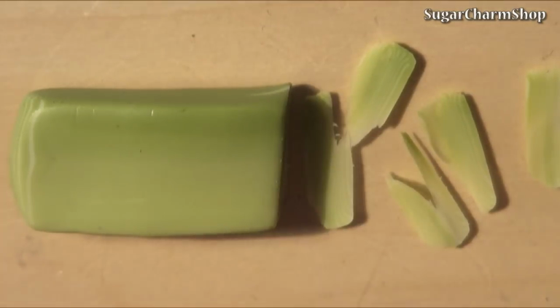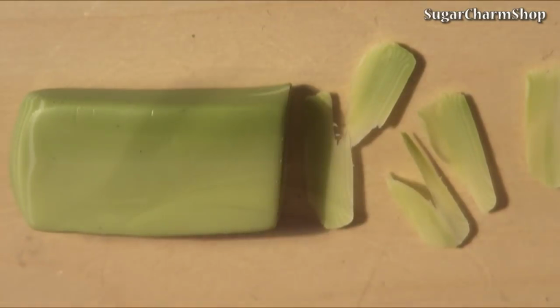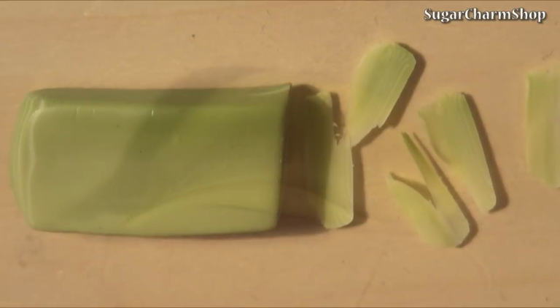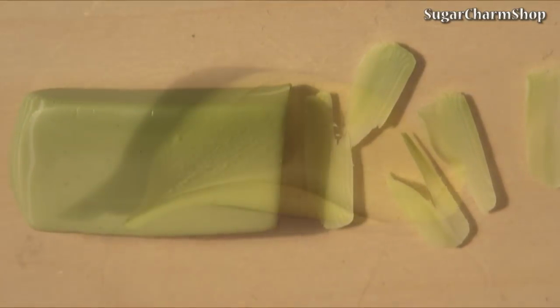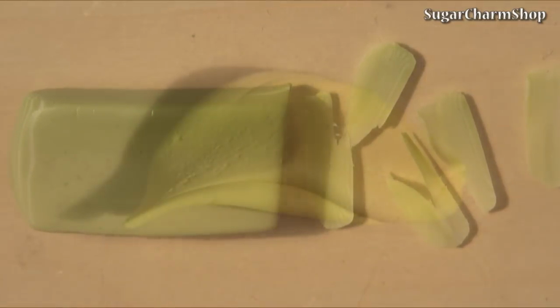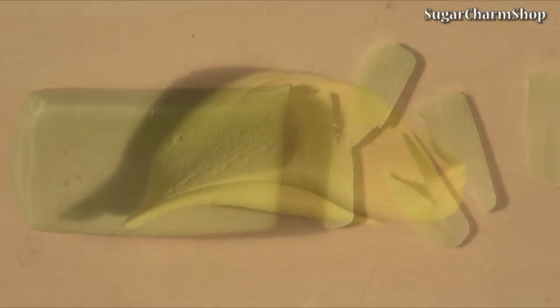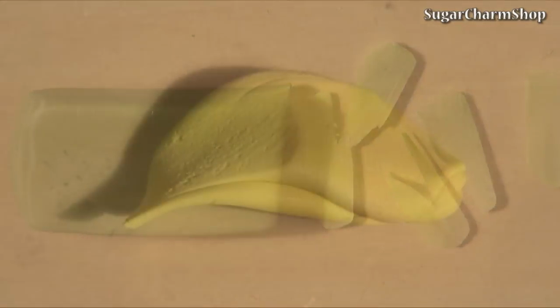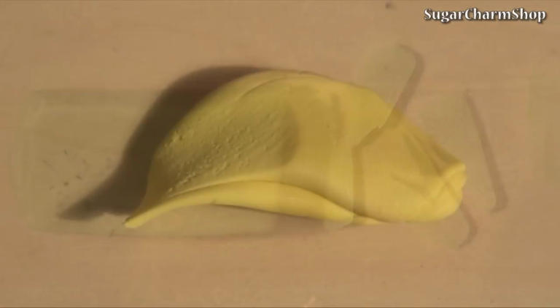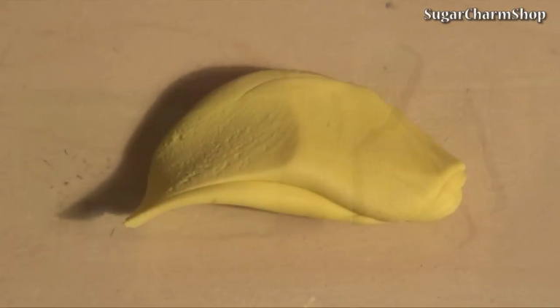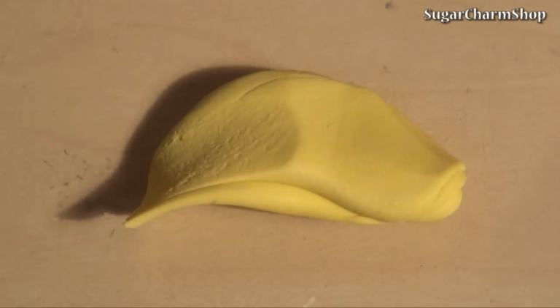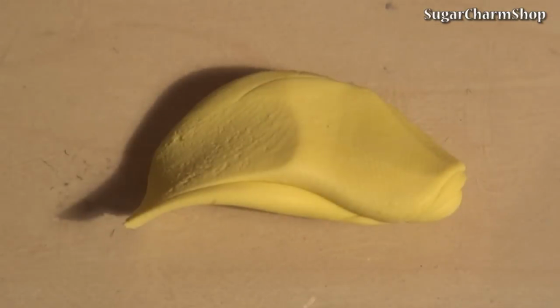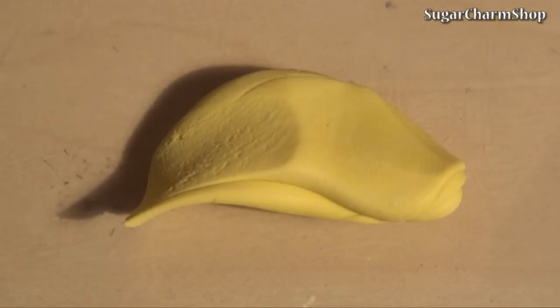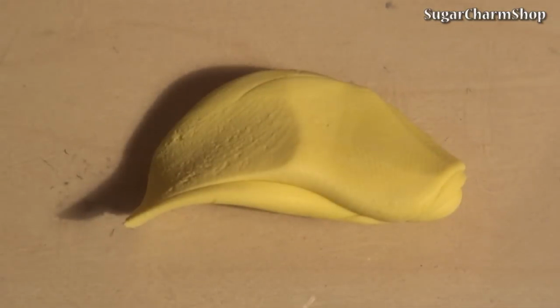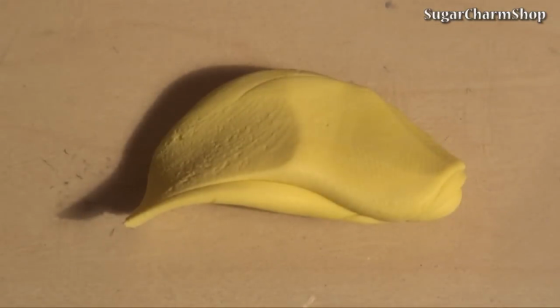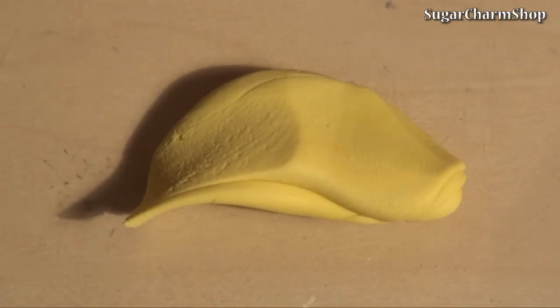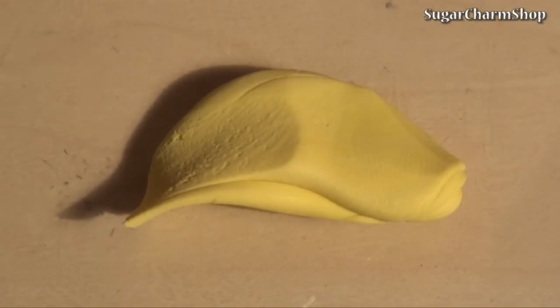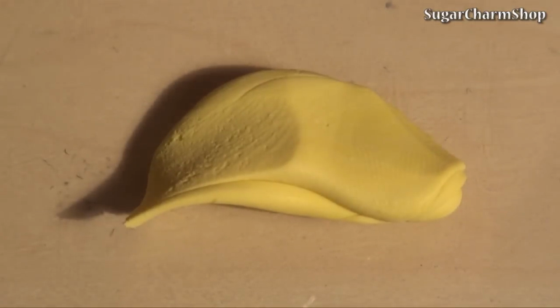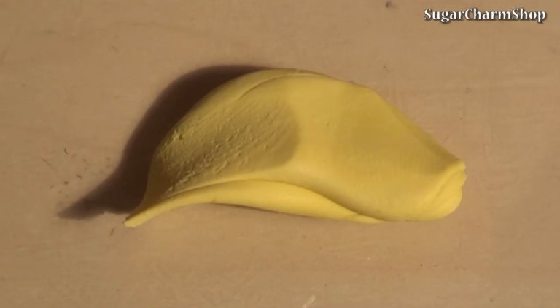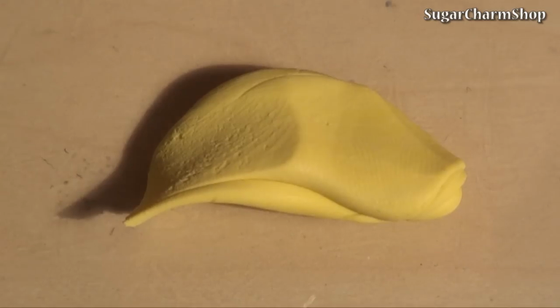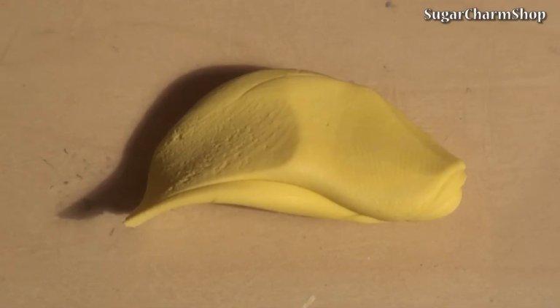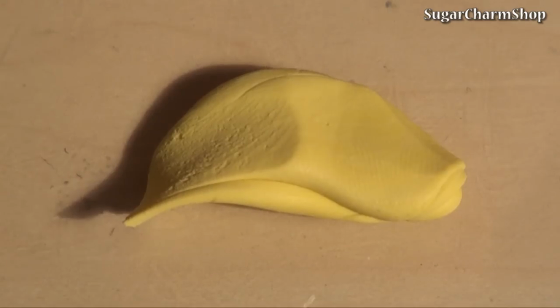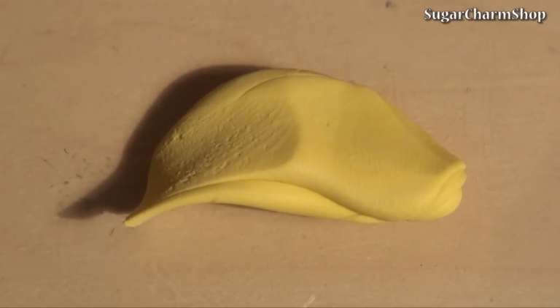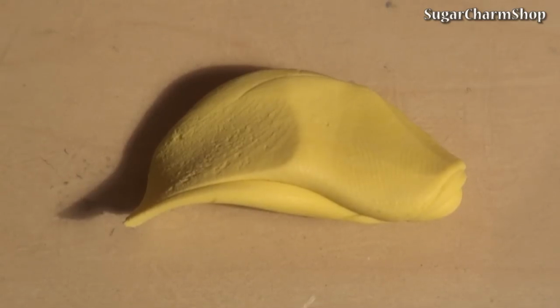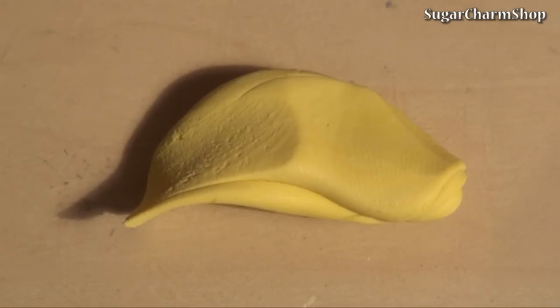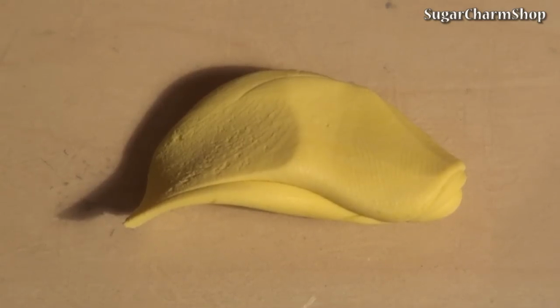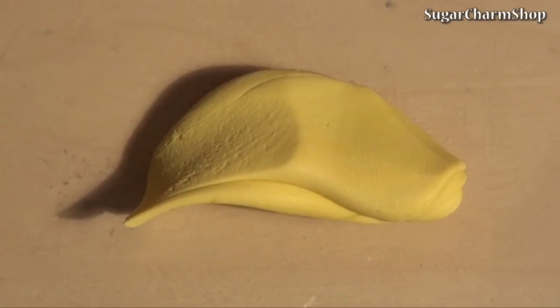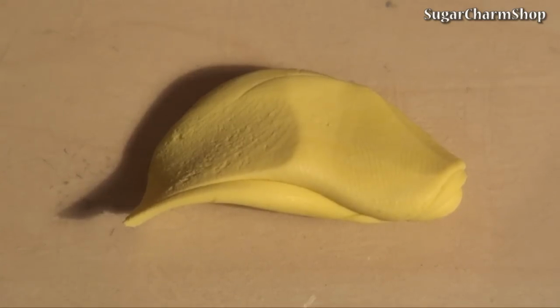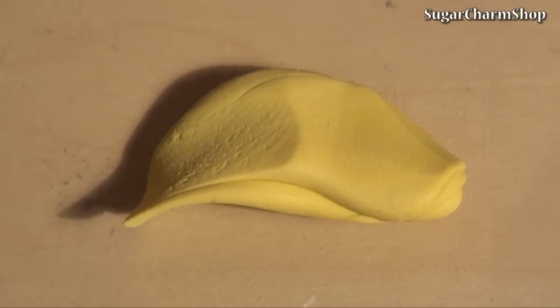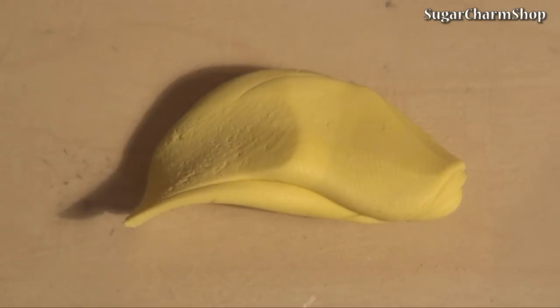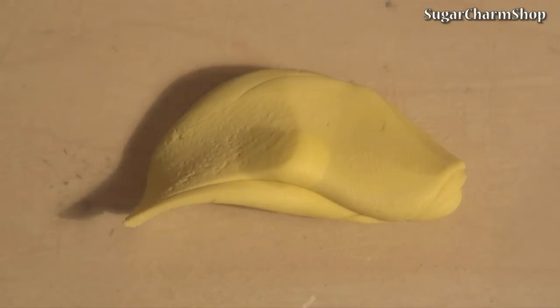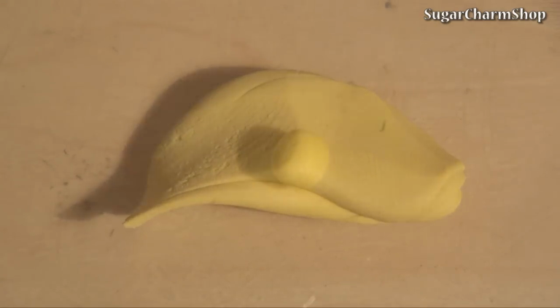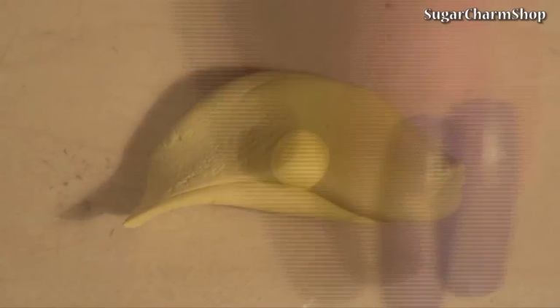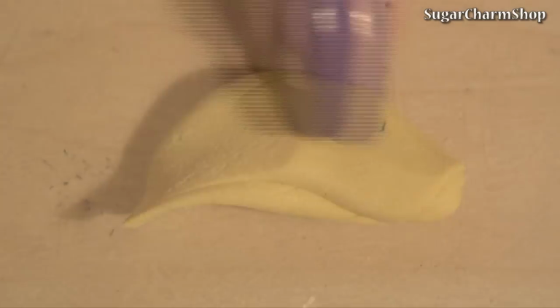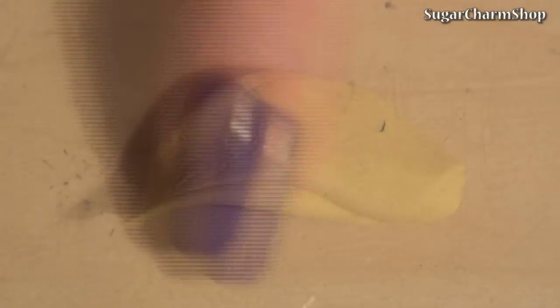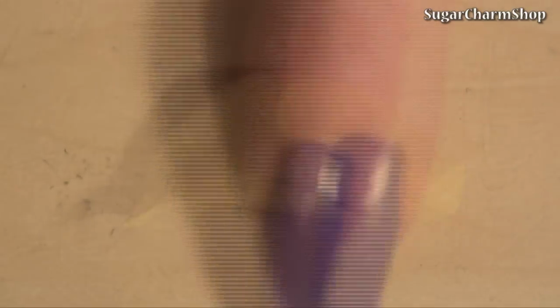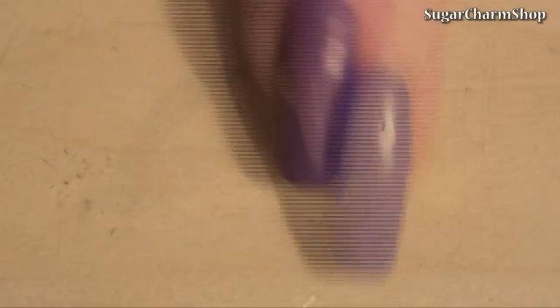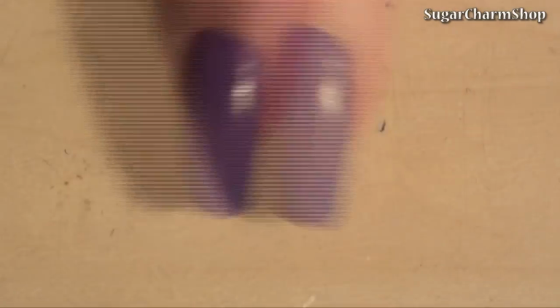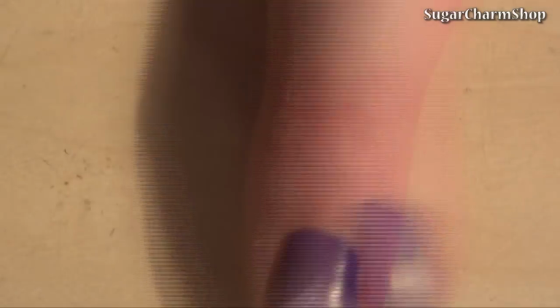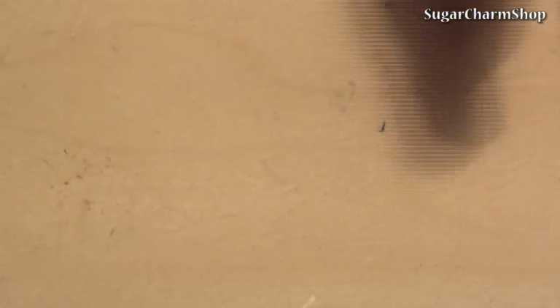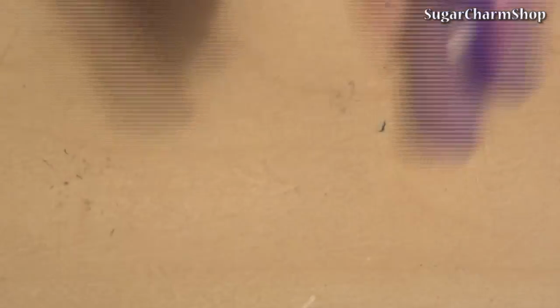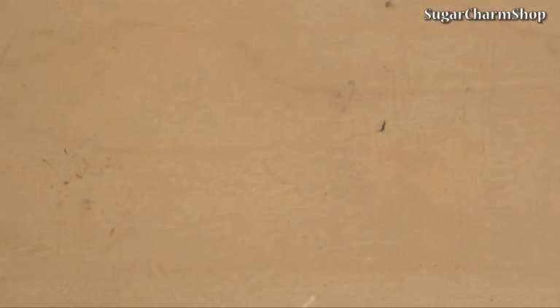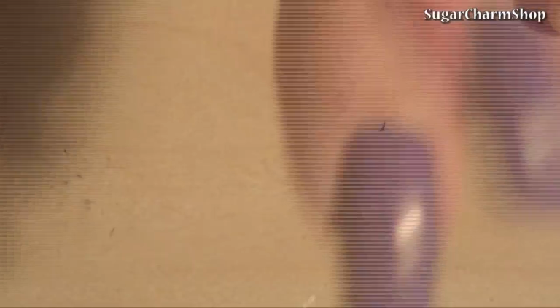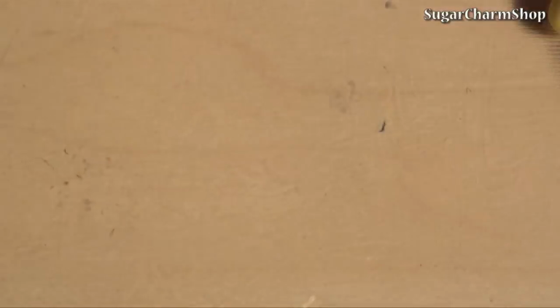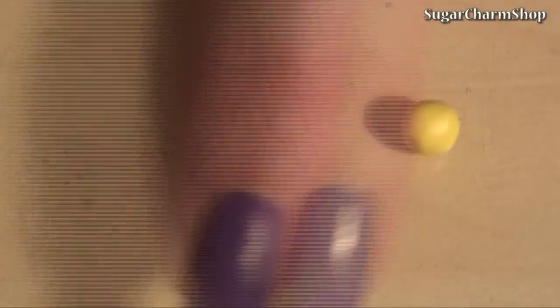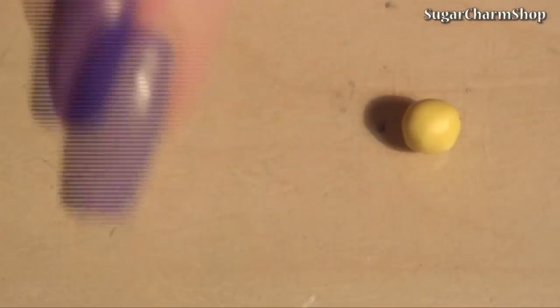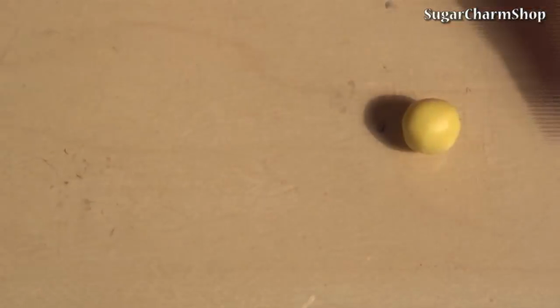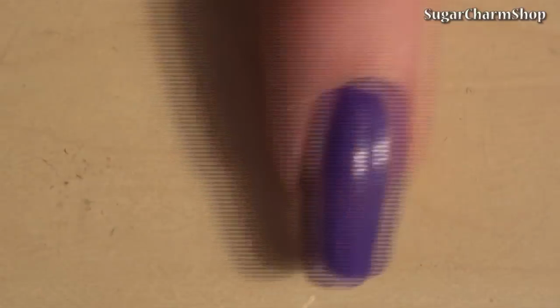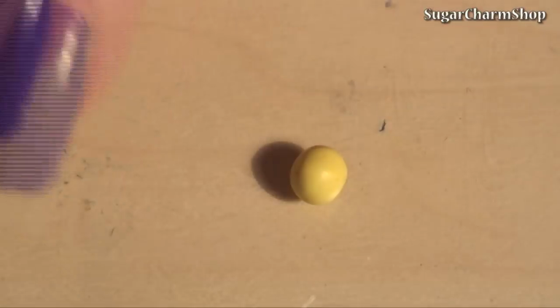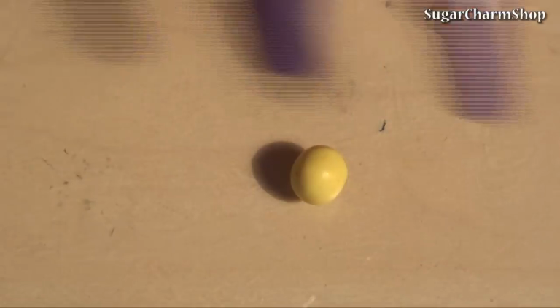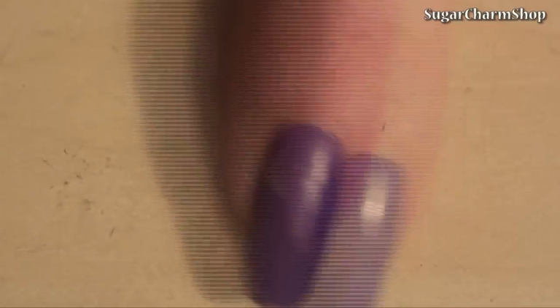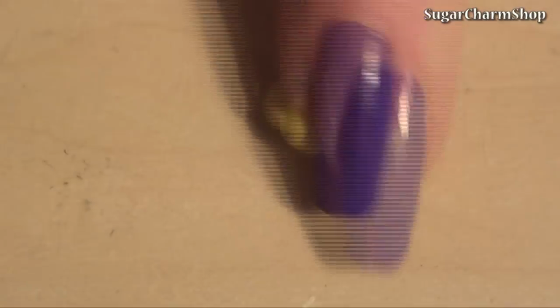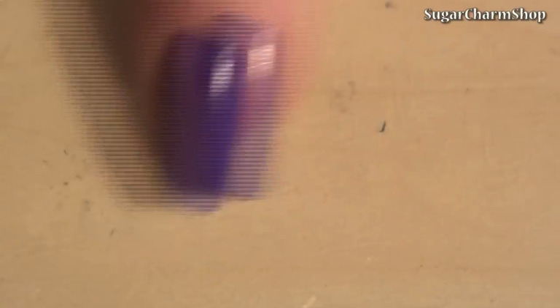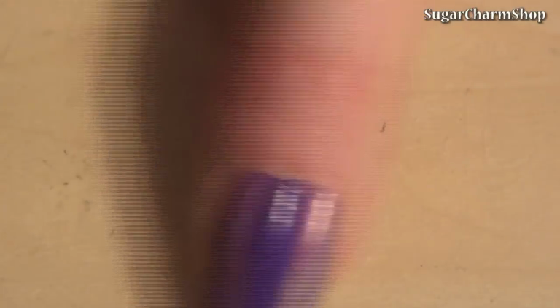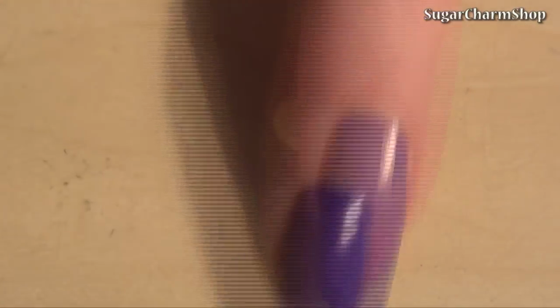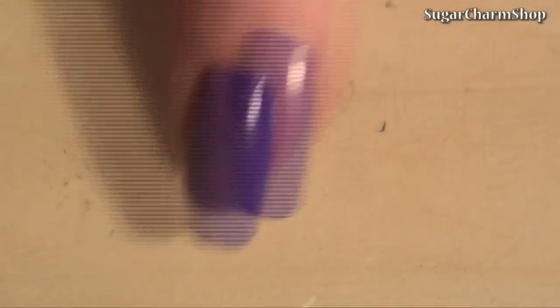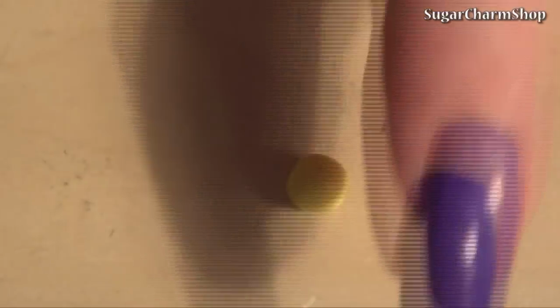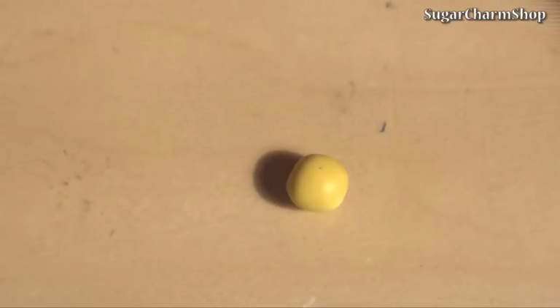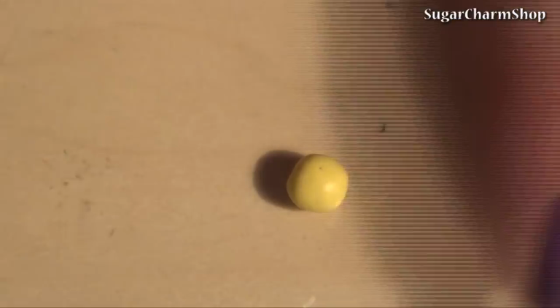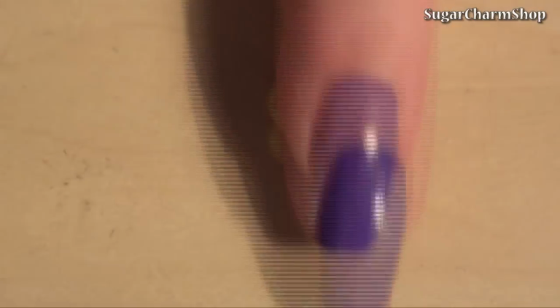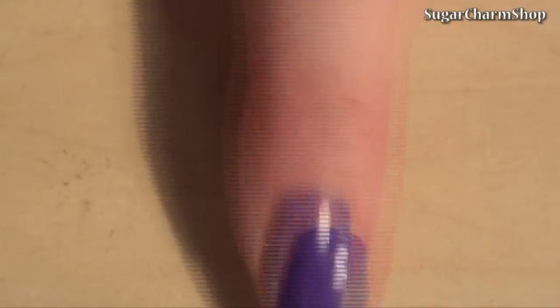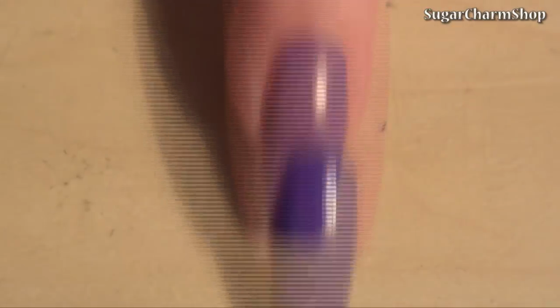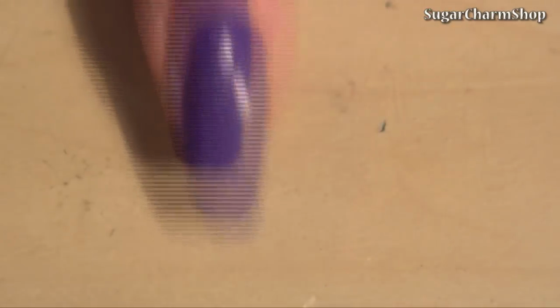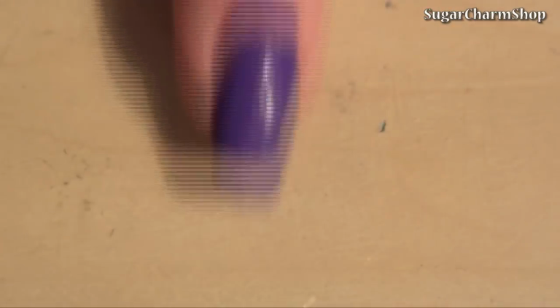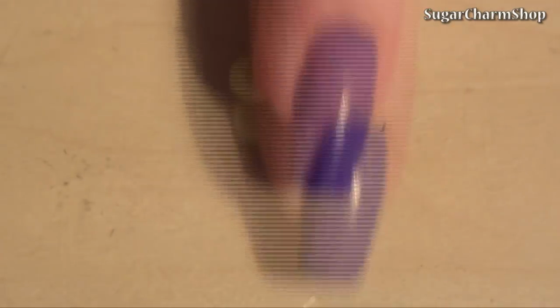To make the corn itself, take some clay in a light yellow color and roll out the basic shape. Then use a needle tool to define the pieces of corn.